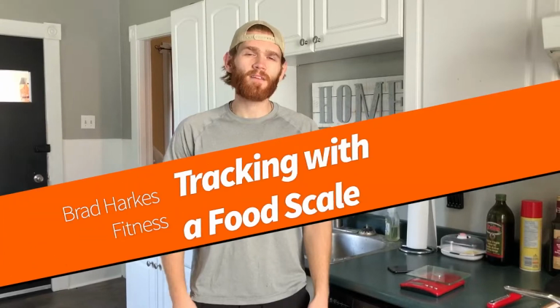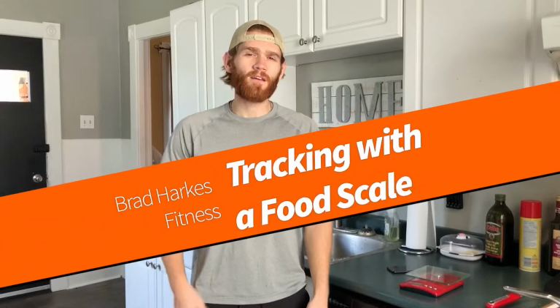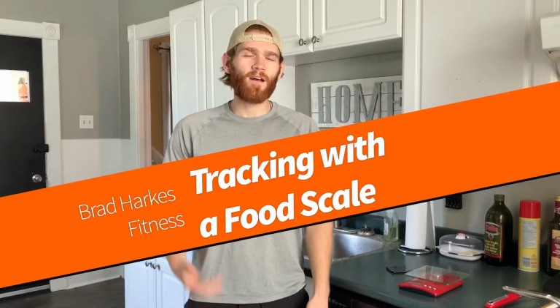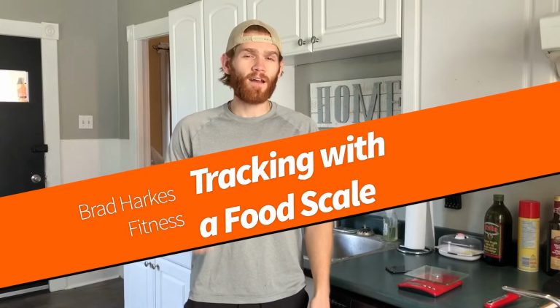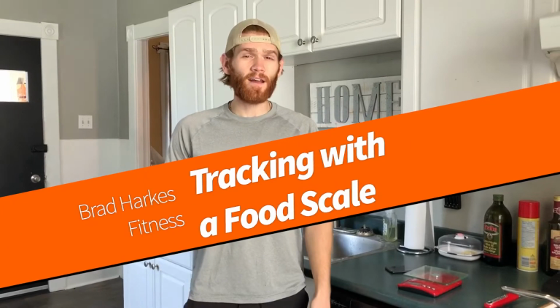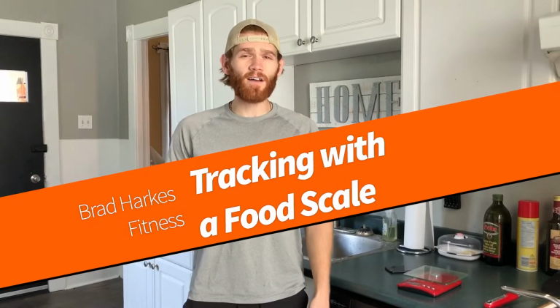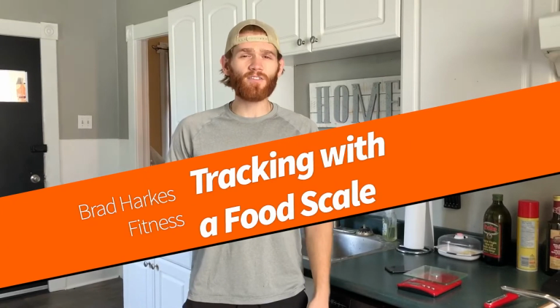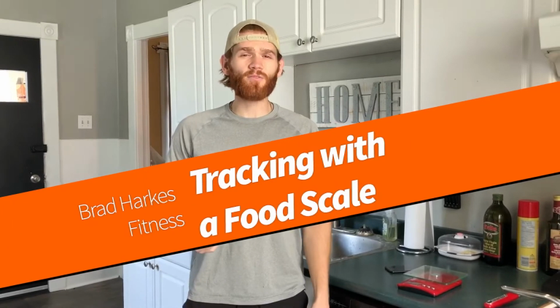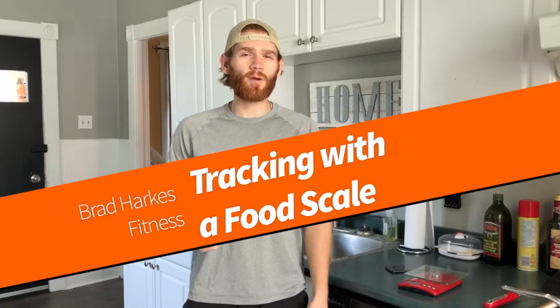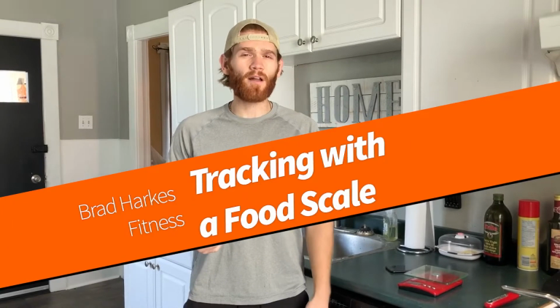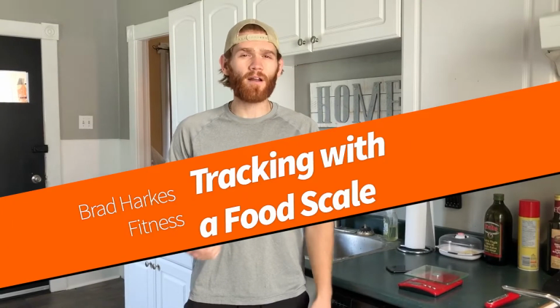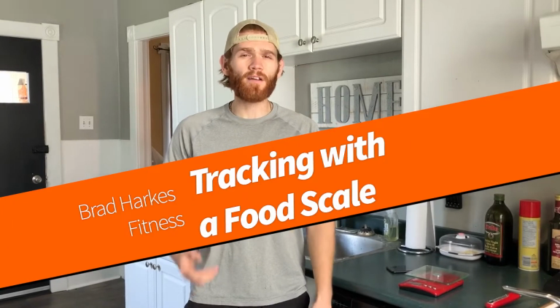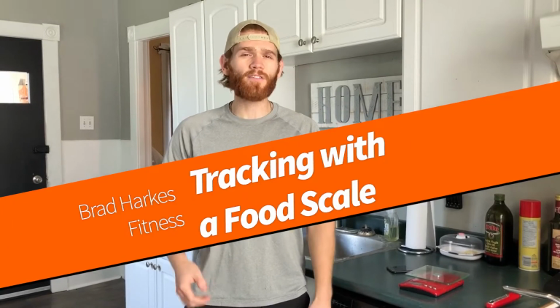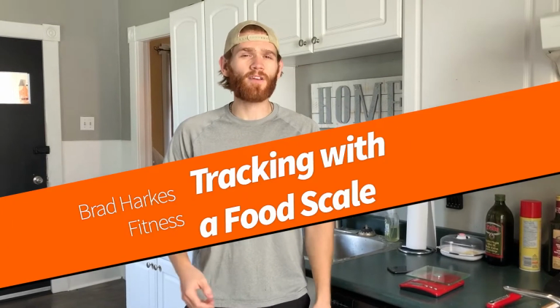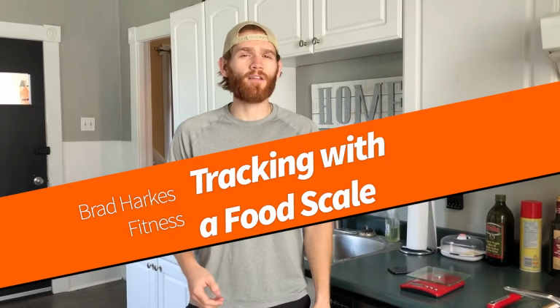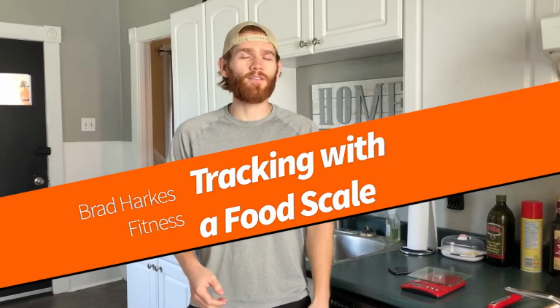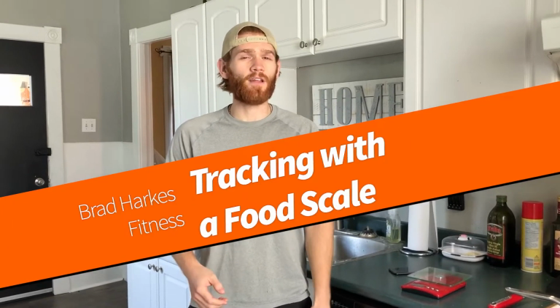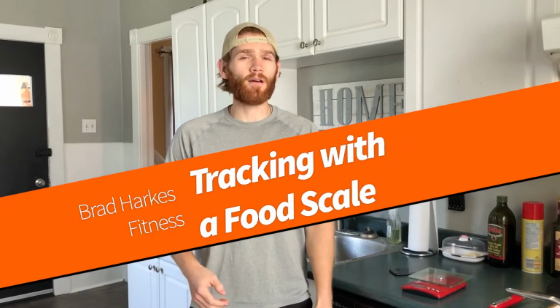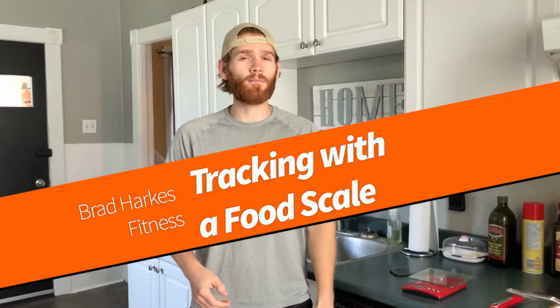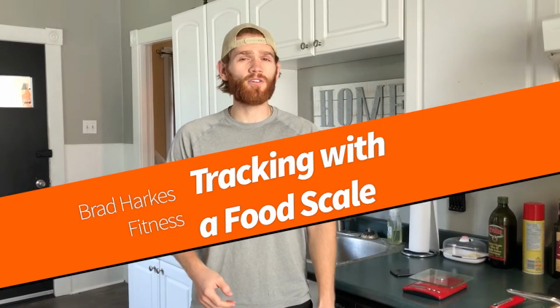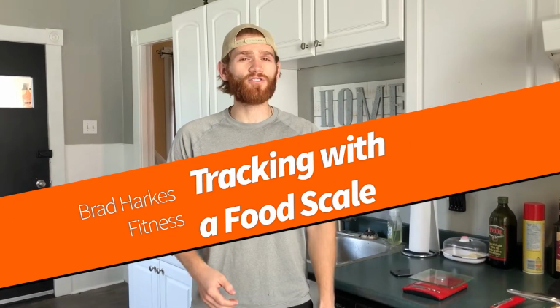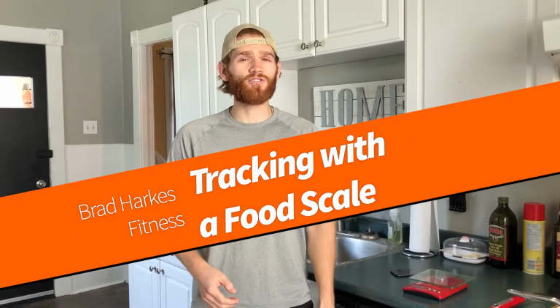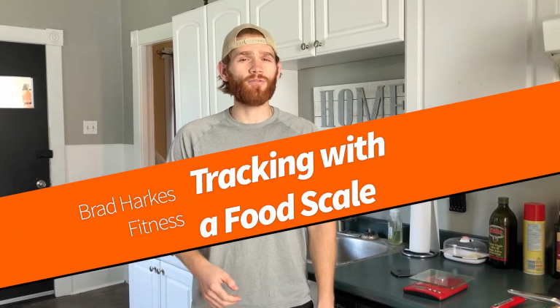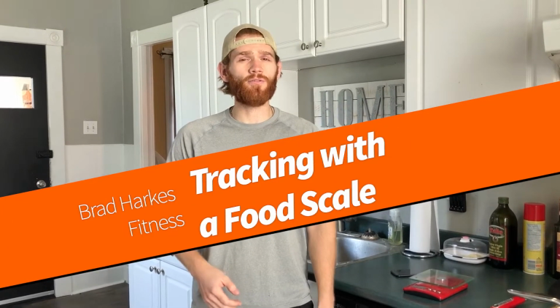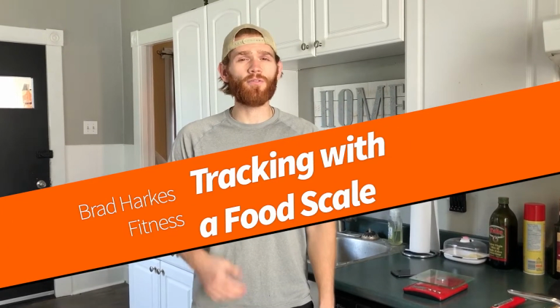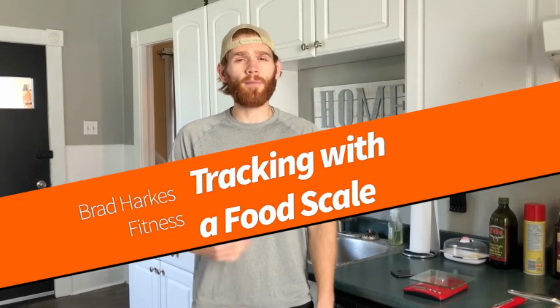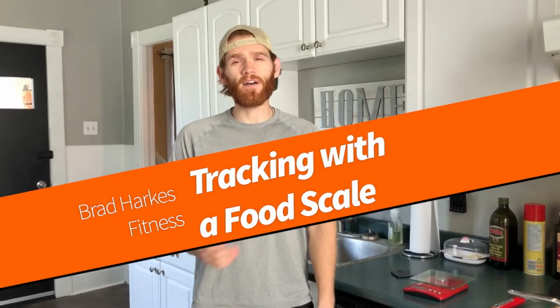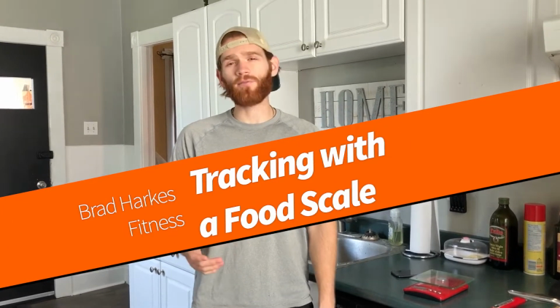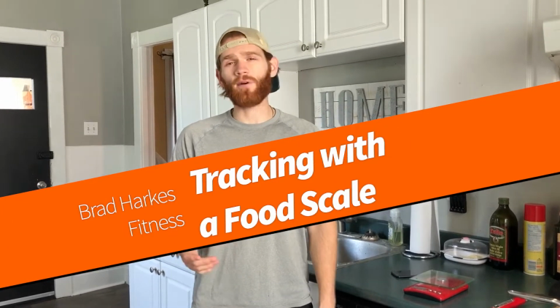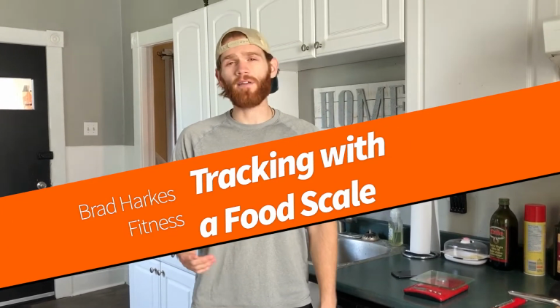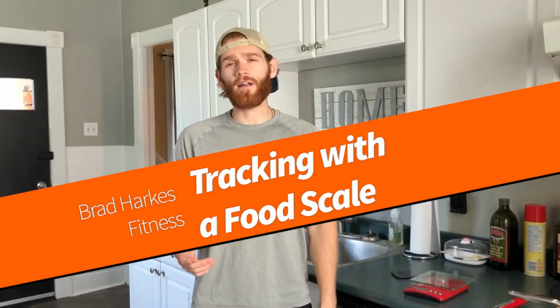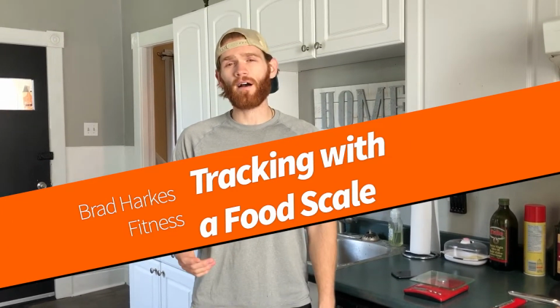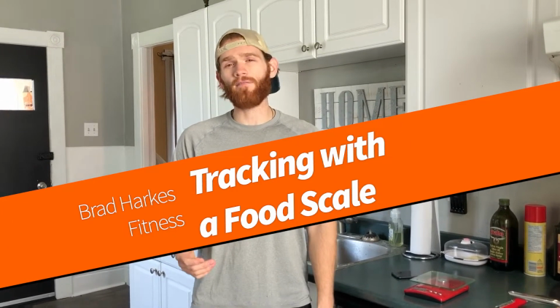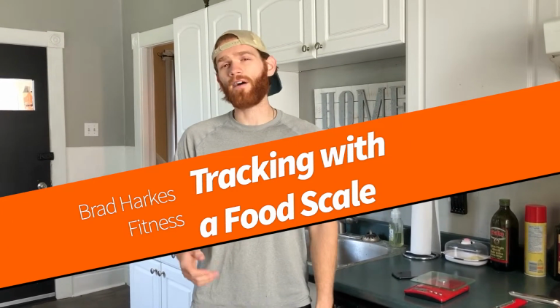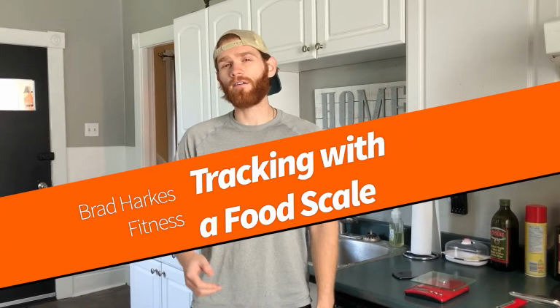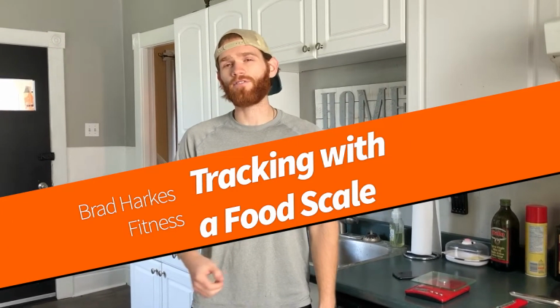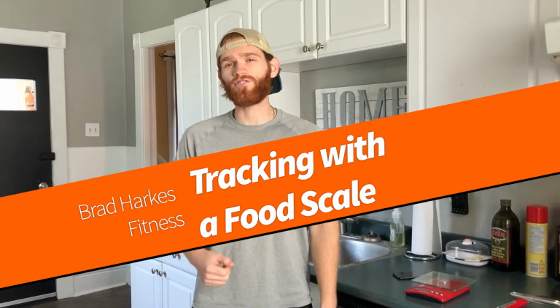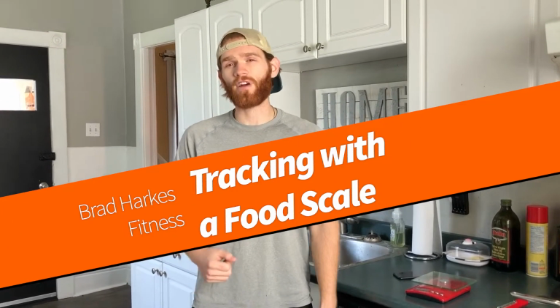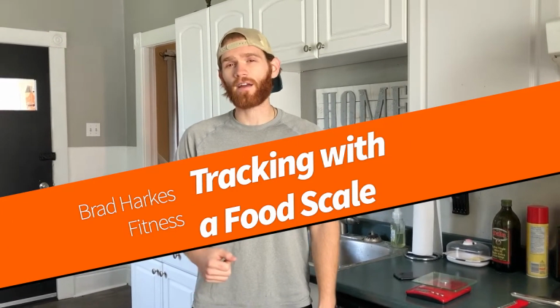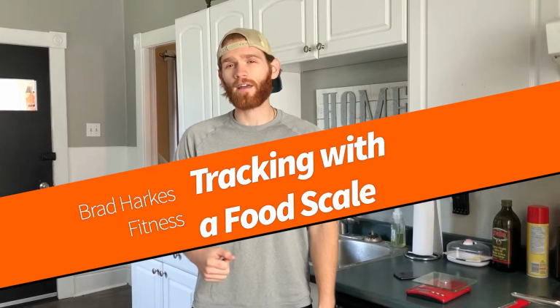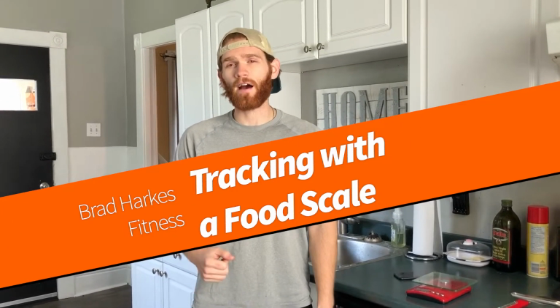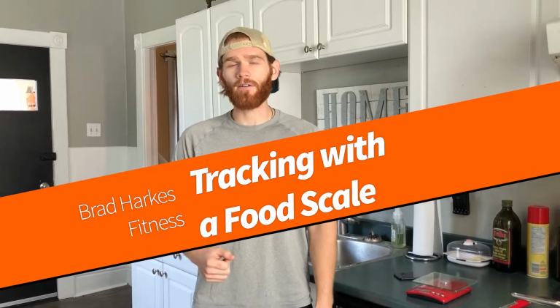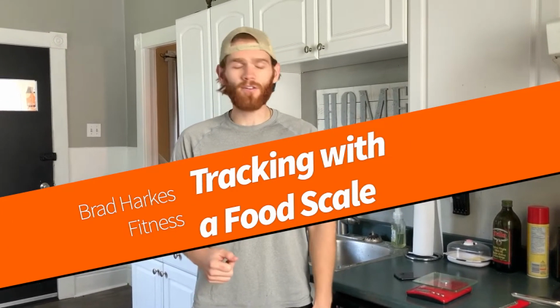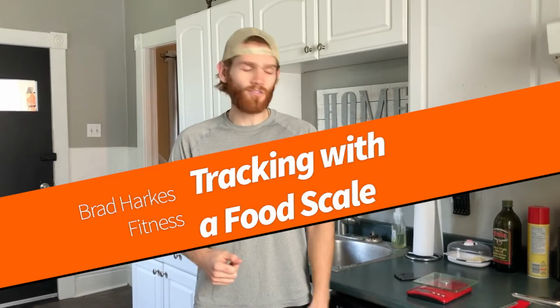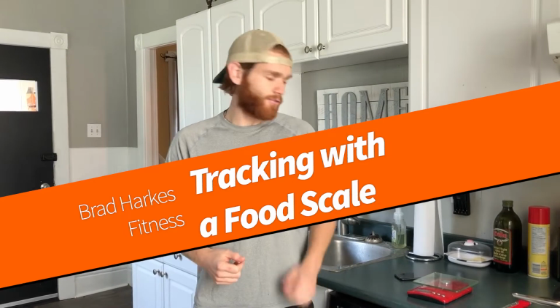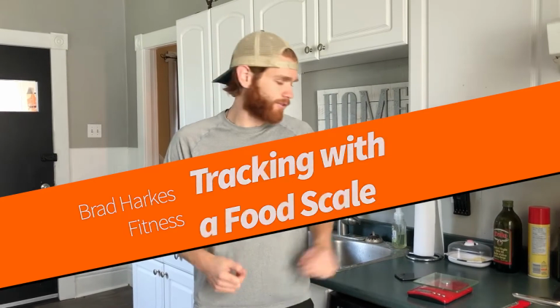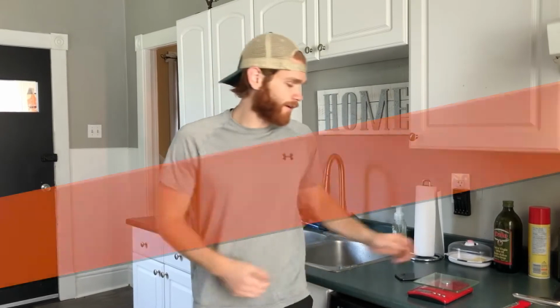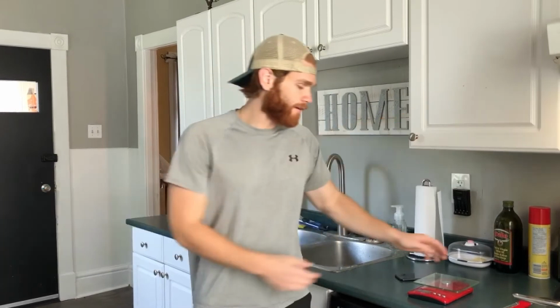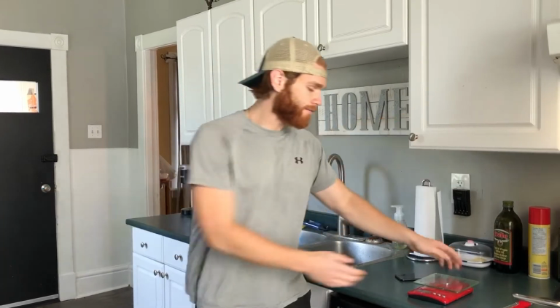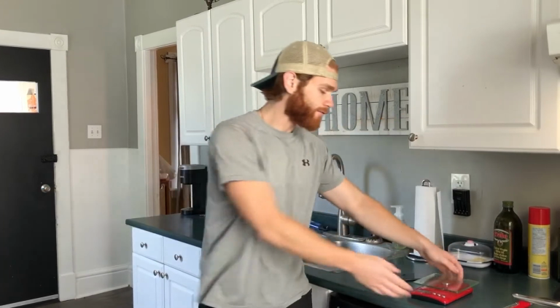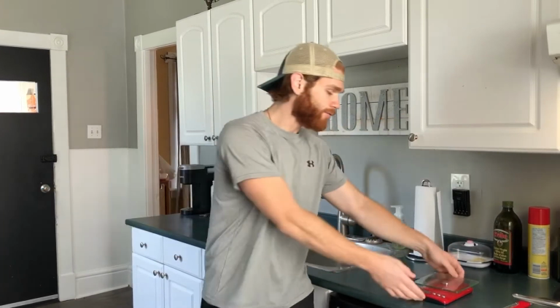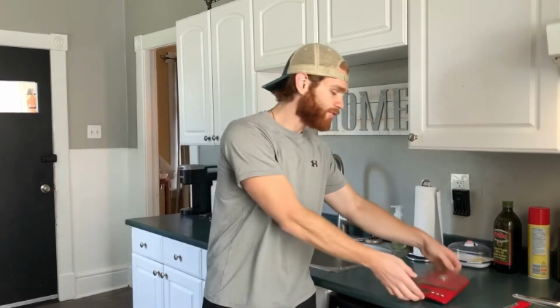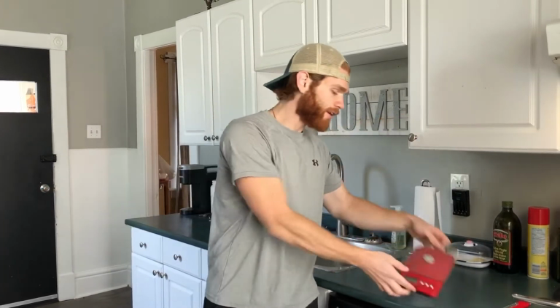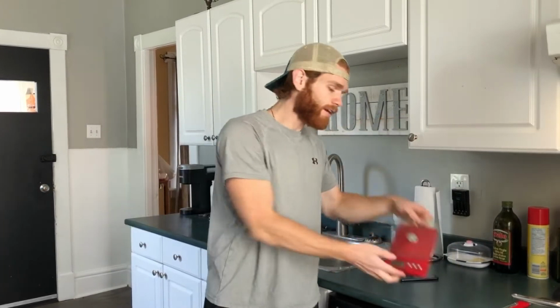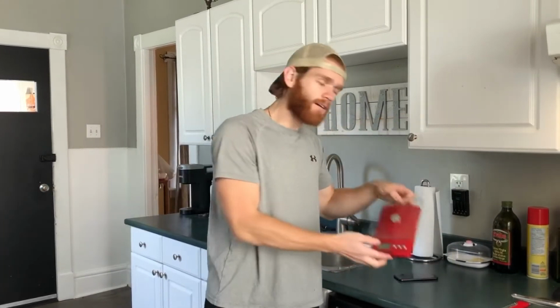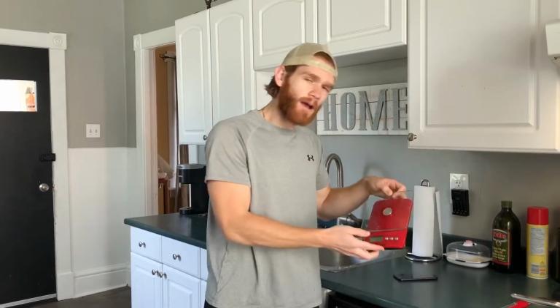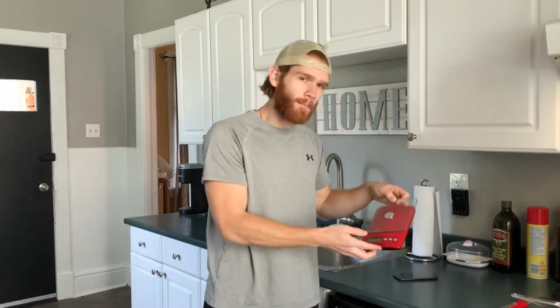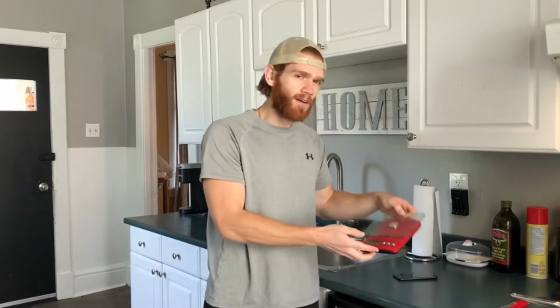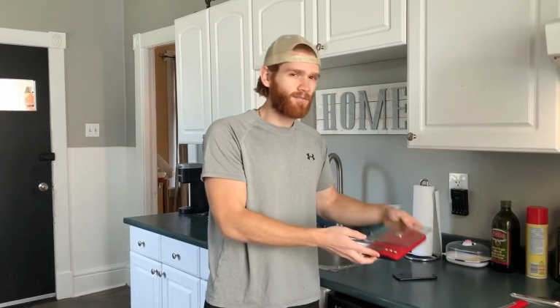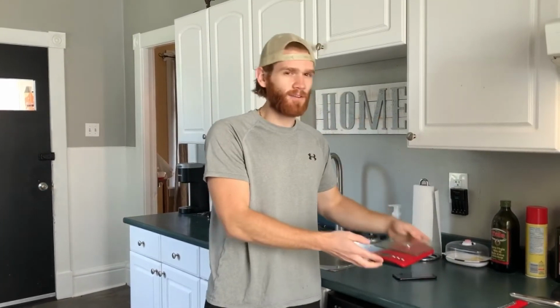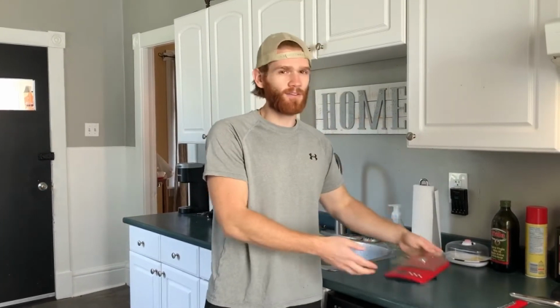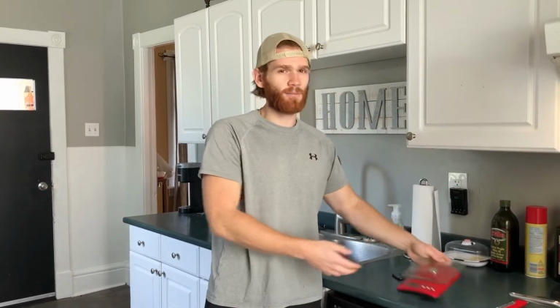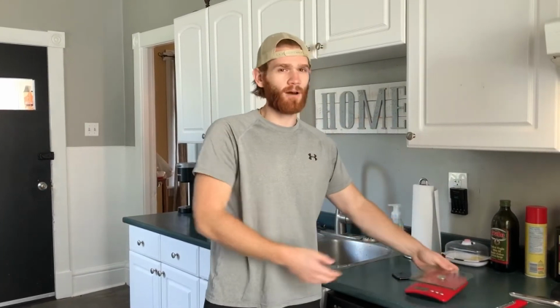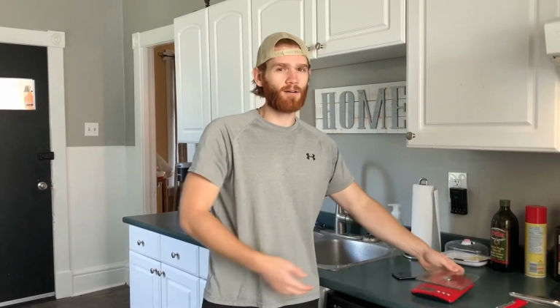Hey guys, it's Brad Harks and today I'm going to show you the best way that I've found to track calories using a food scale and MyFitnessPal.